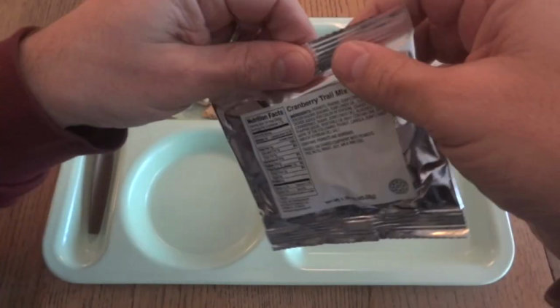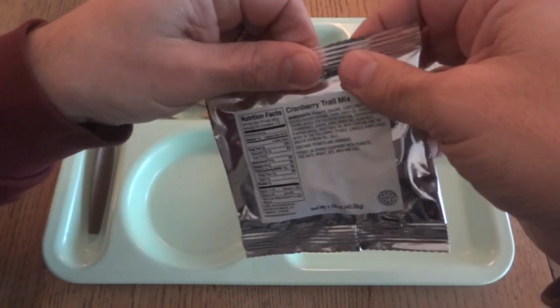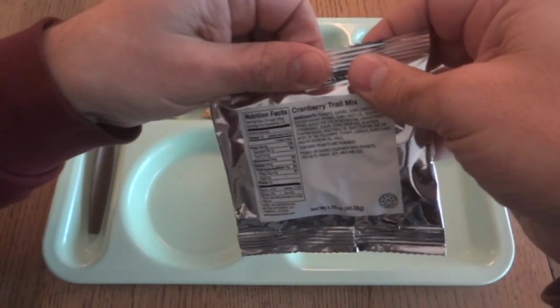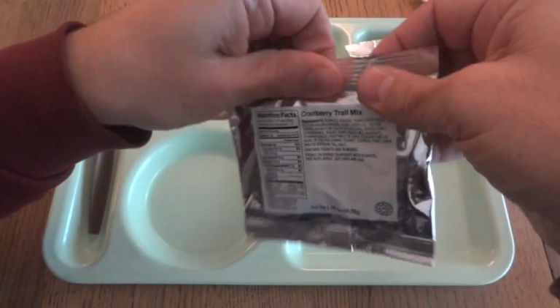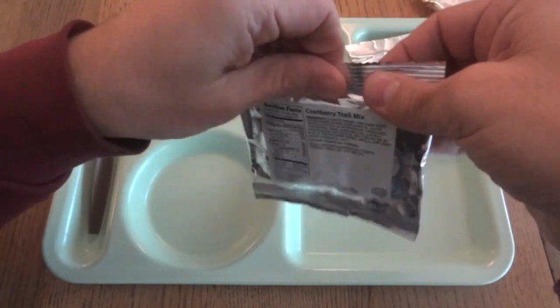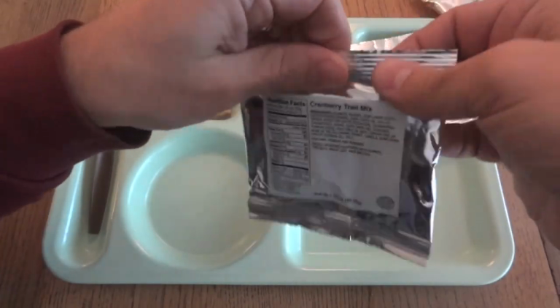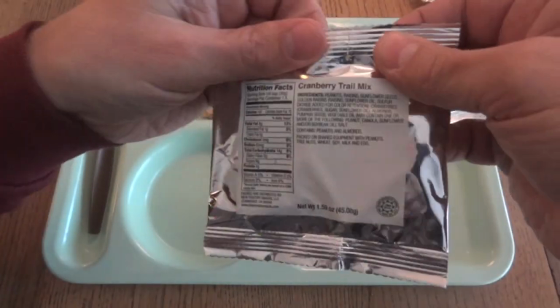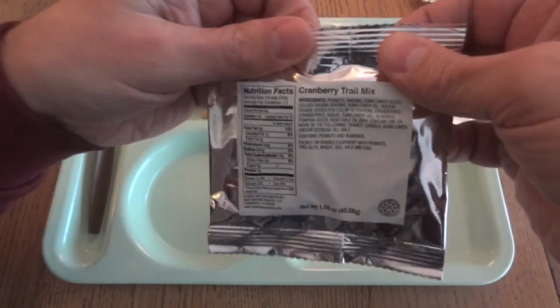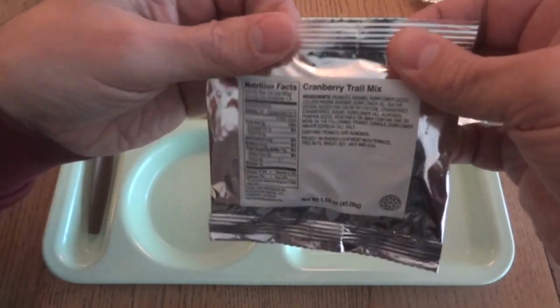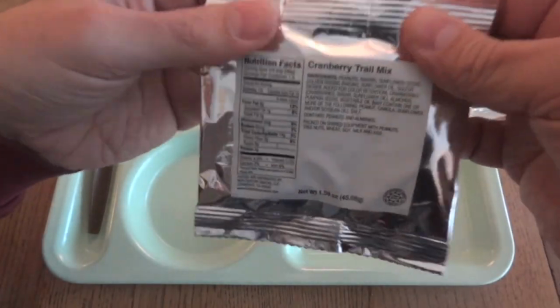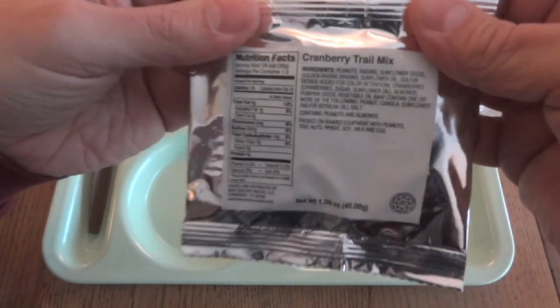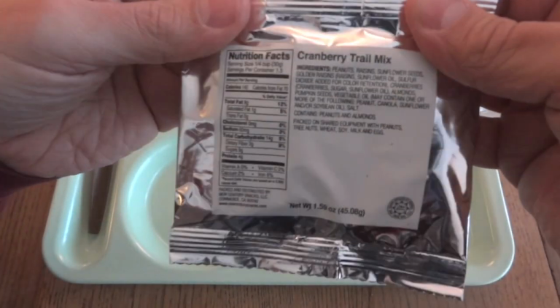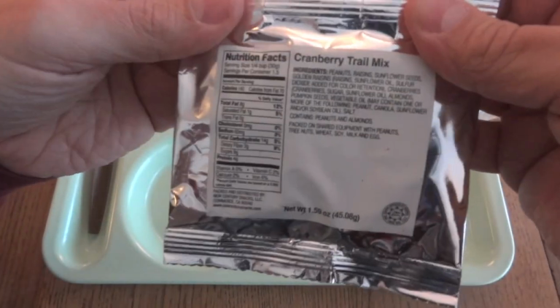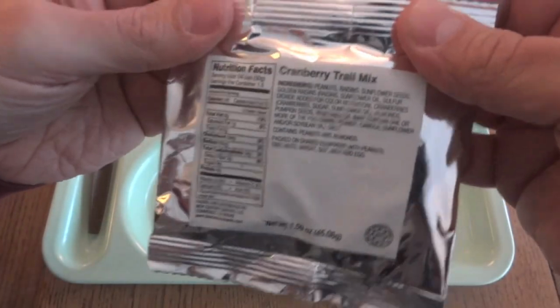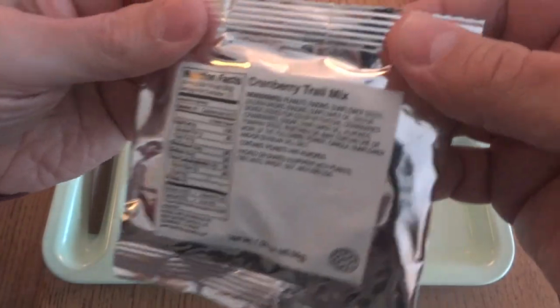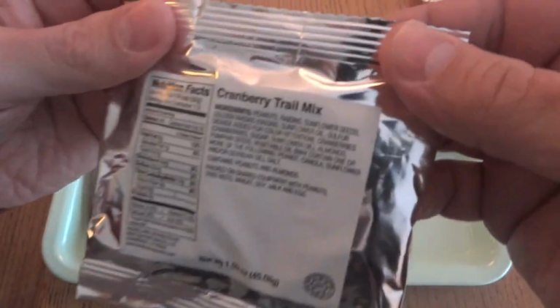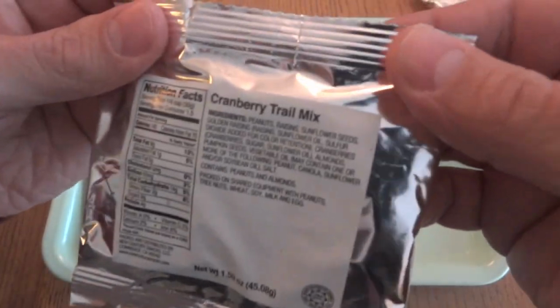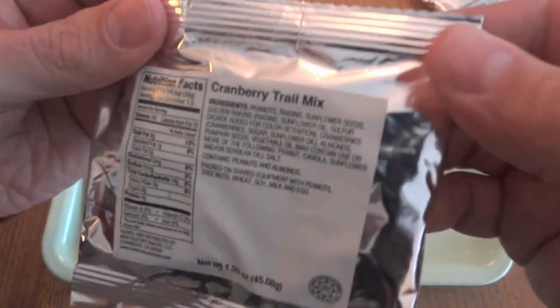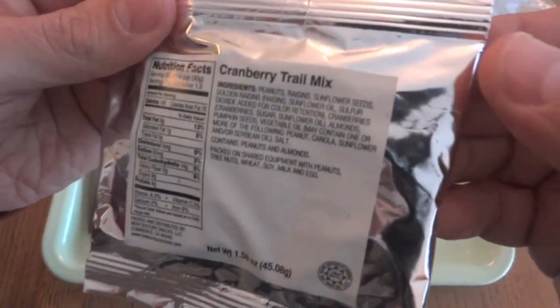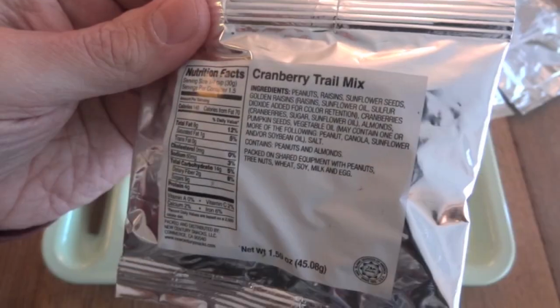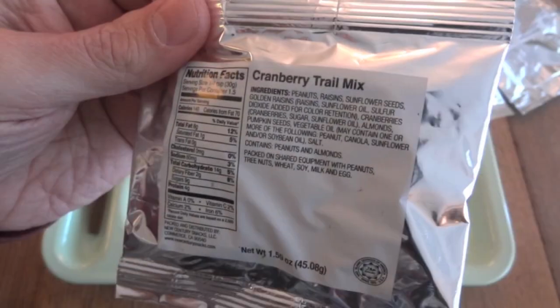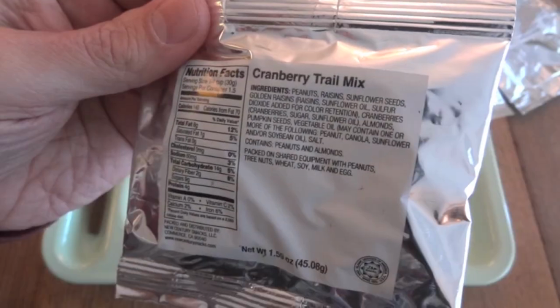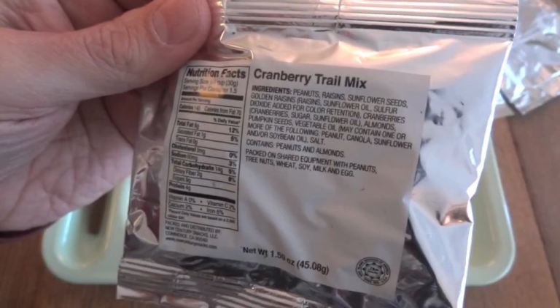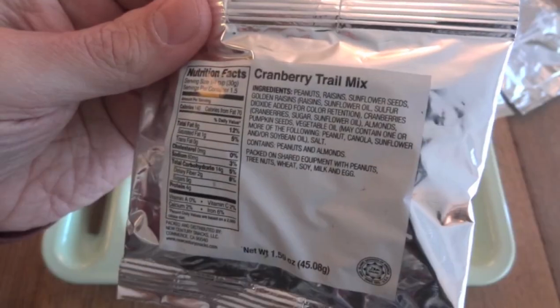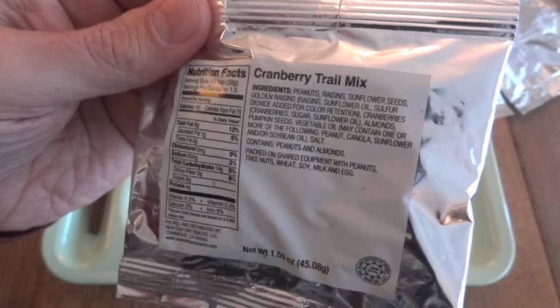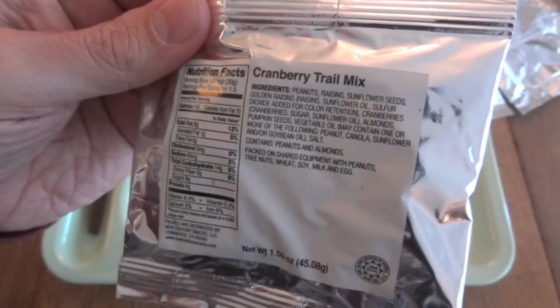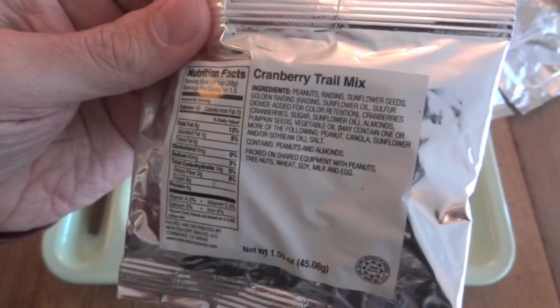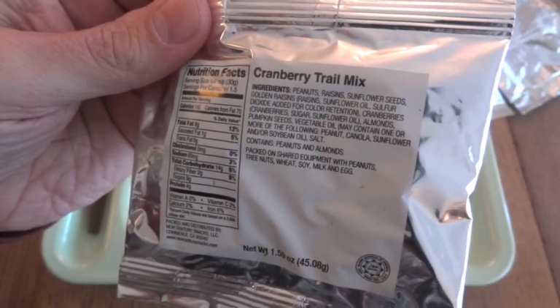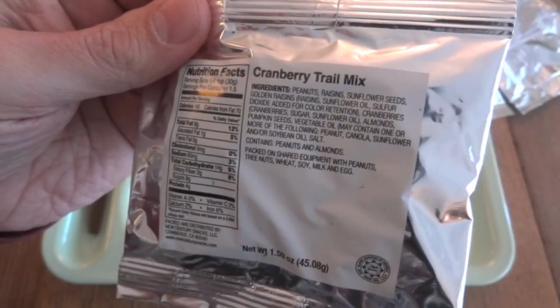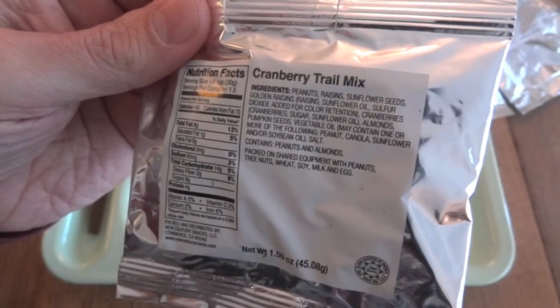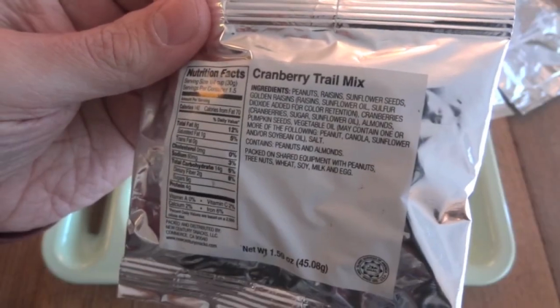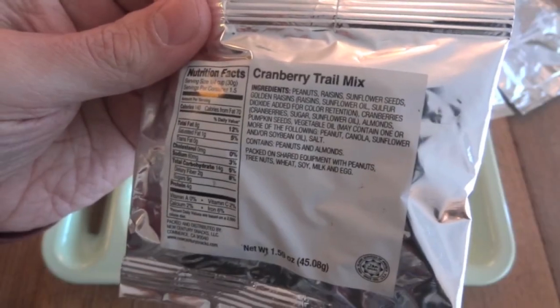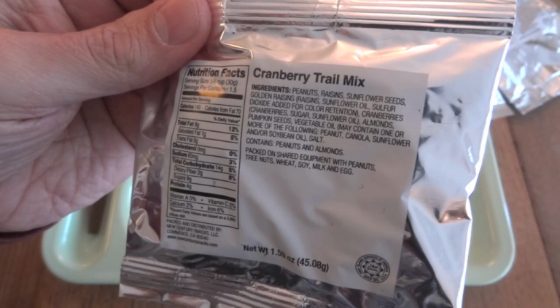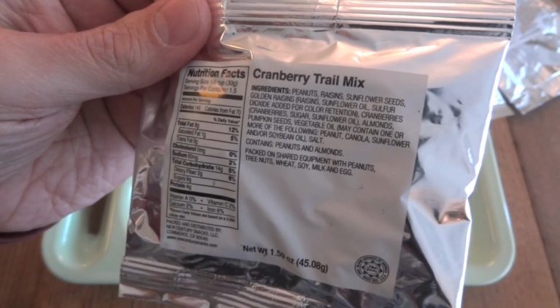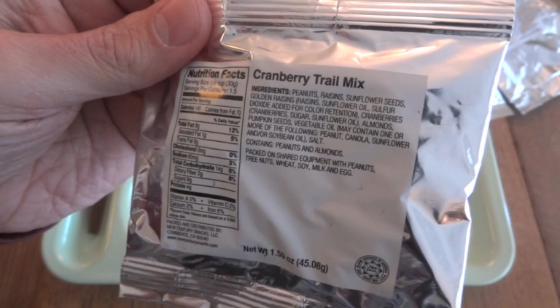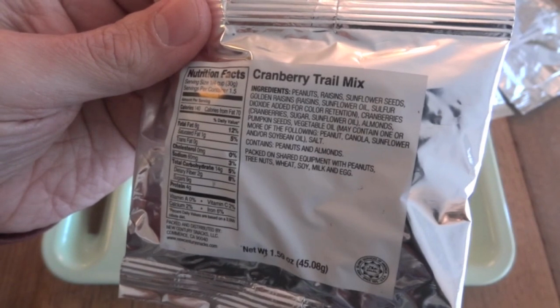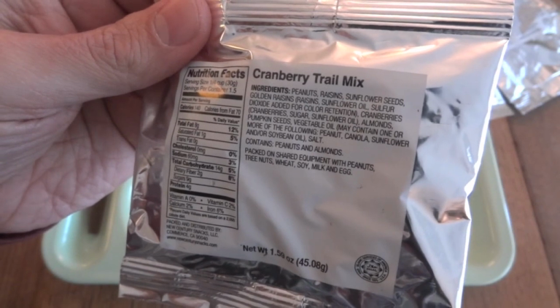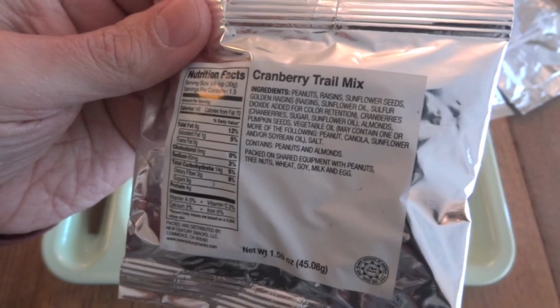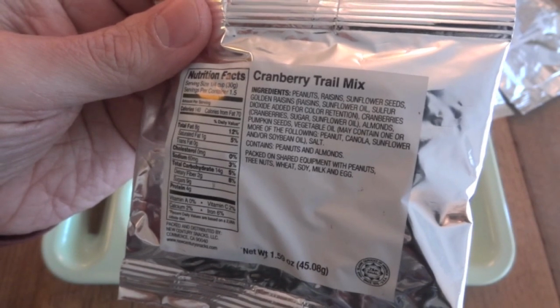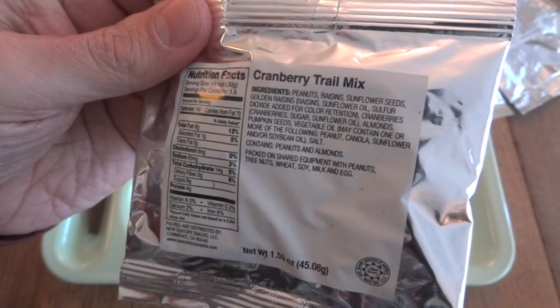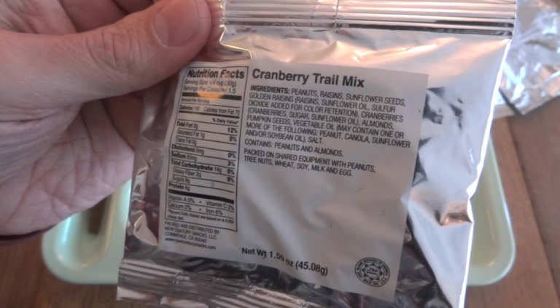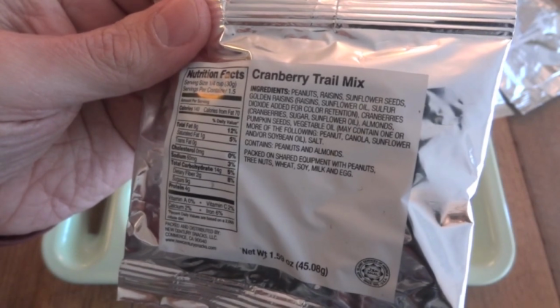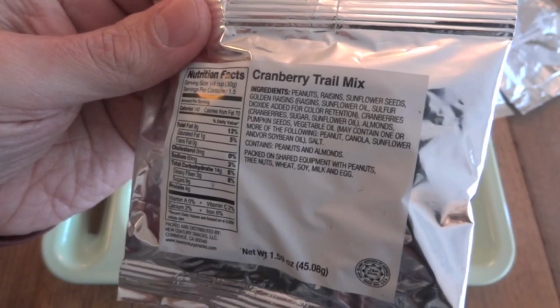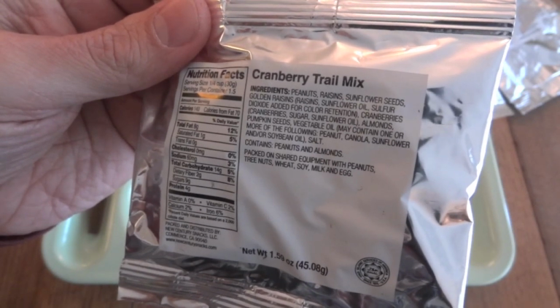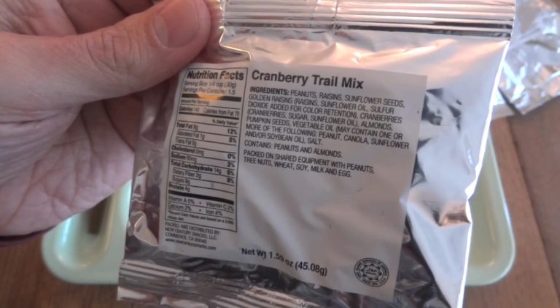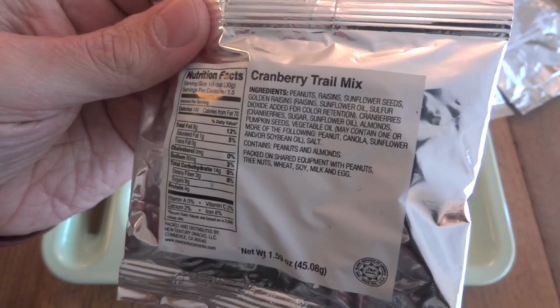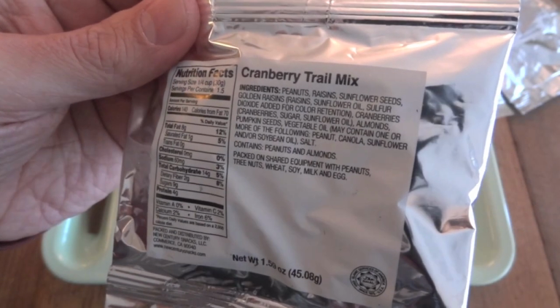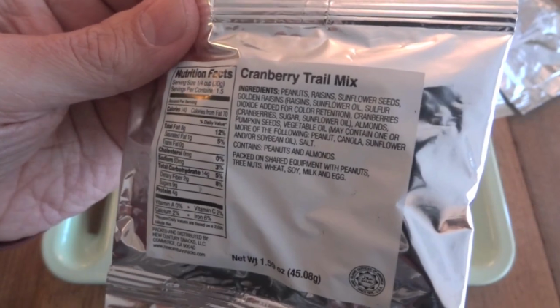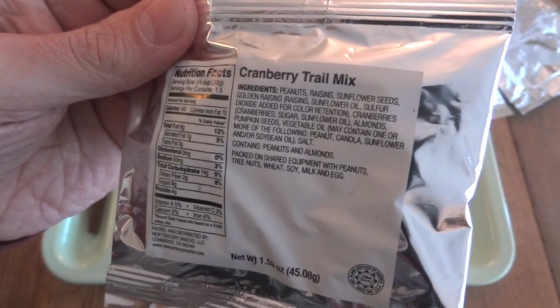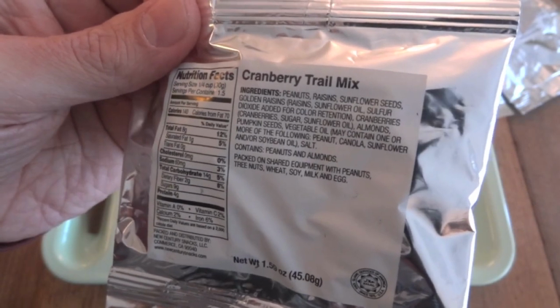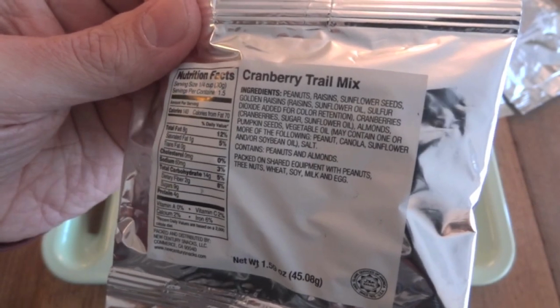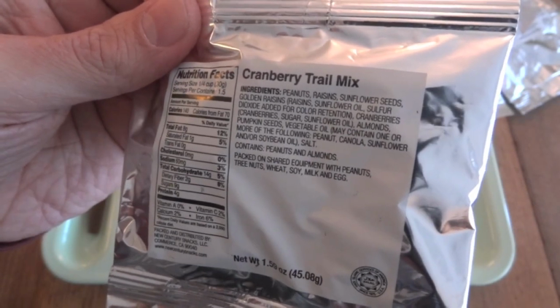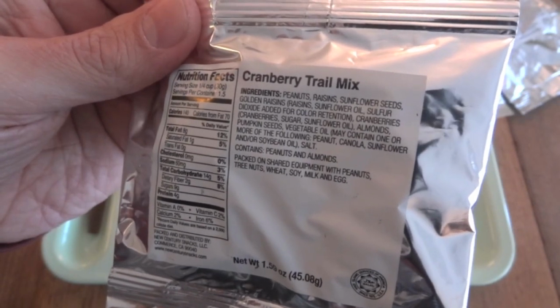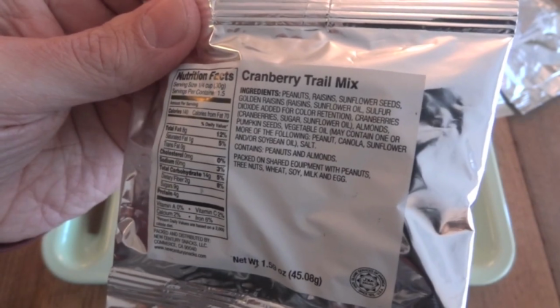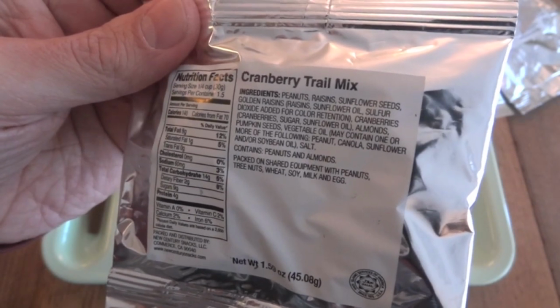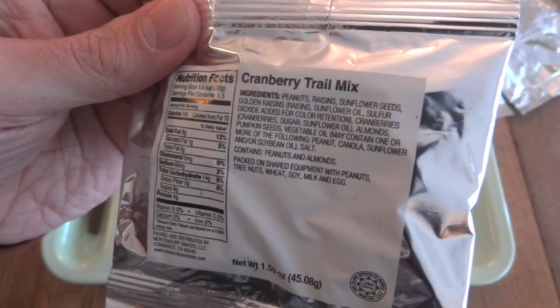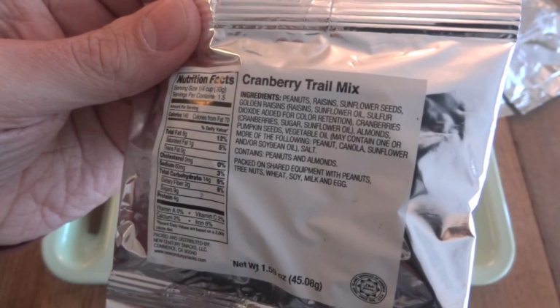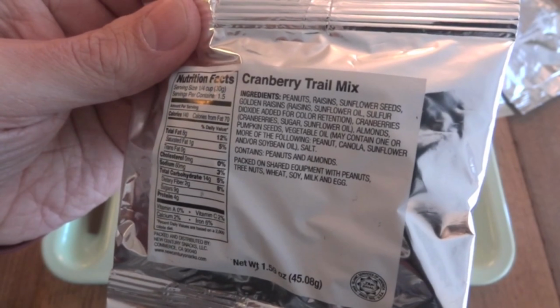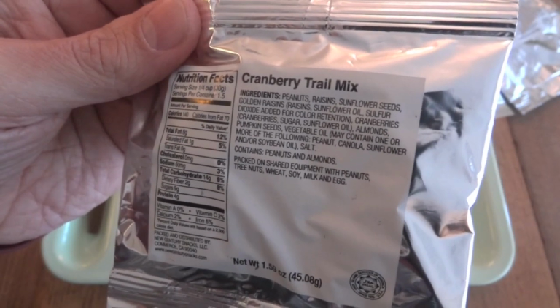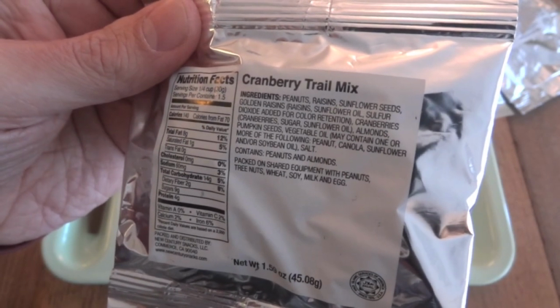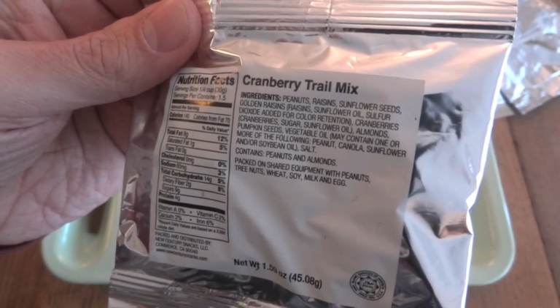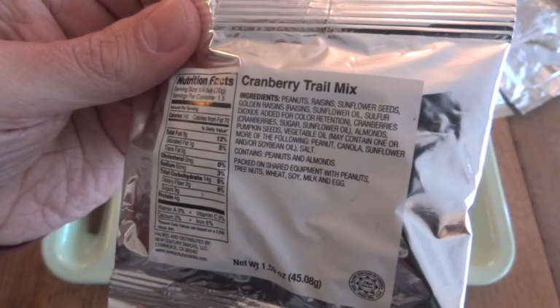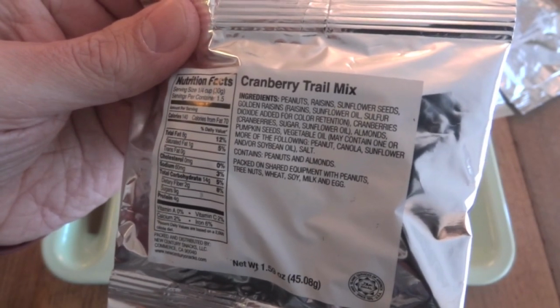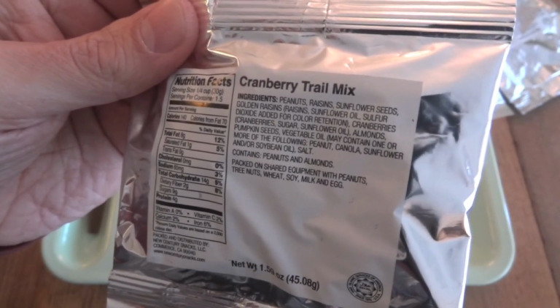And the cranberry trail mix — it has peanuts, raisins, sunflower seeds, golden raisins, cranberries, almonds, and pumpkin seeds.